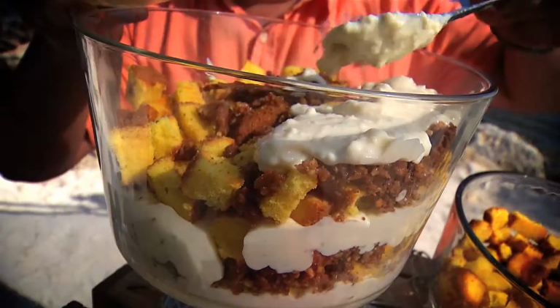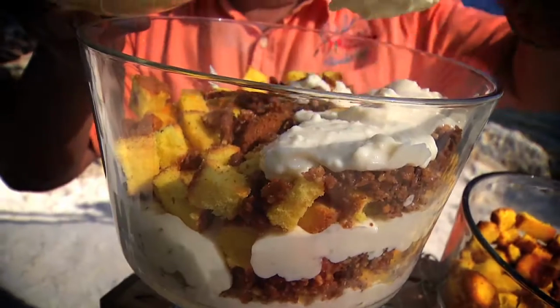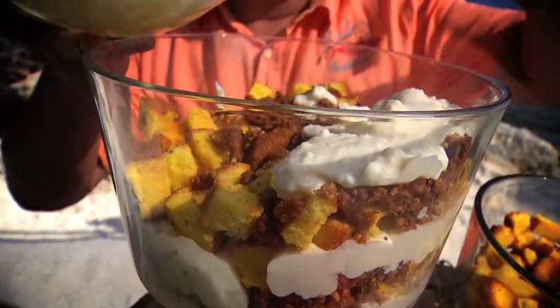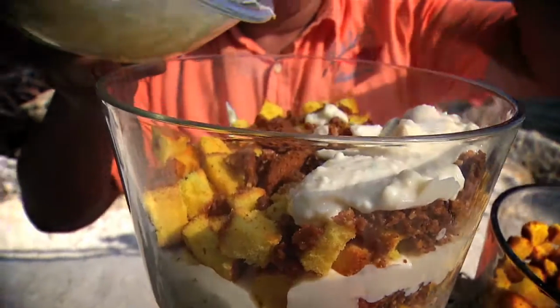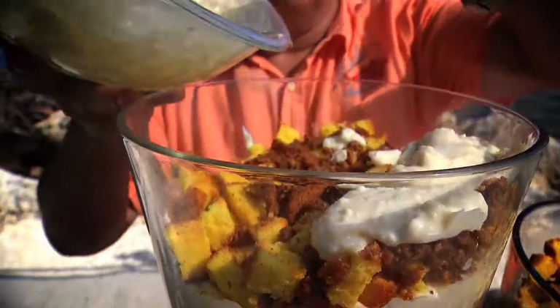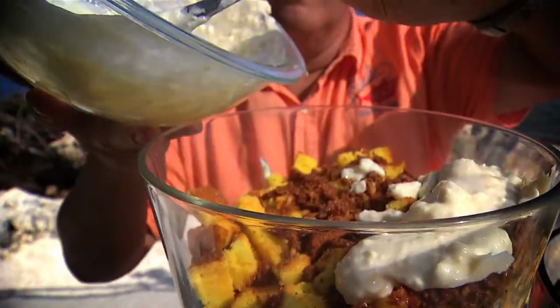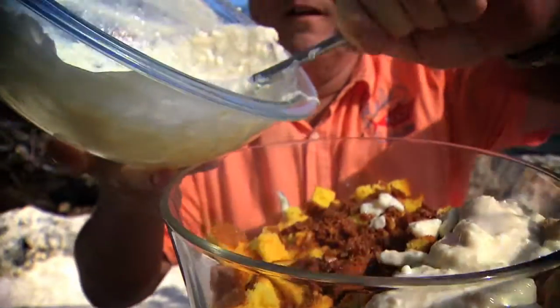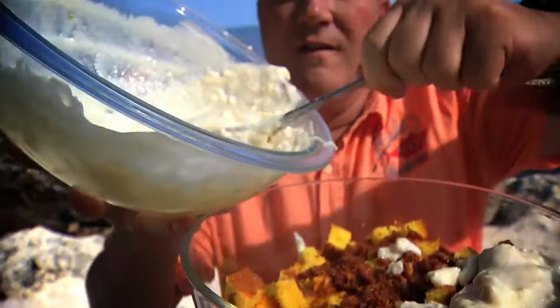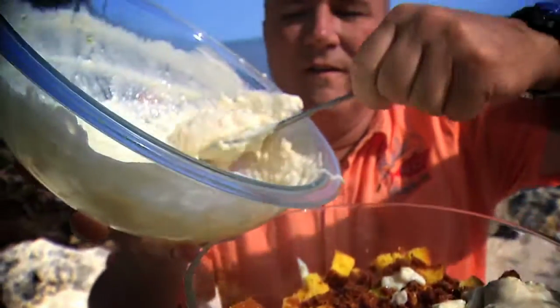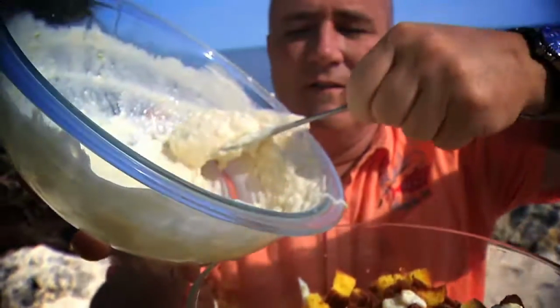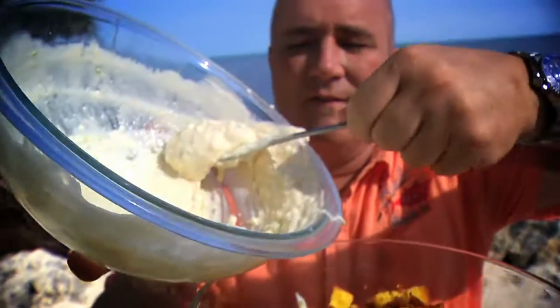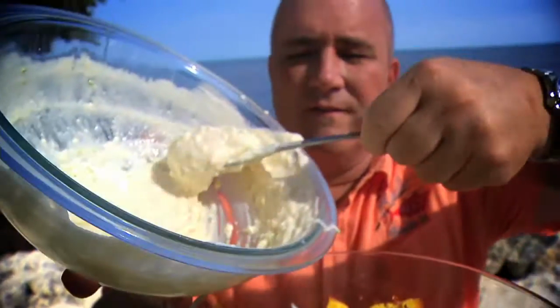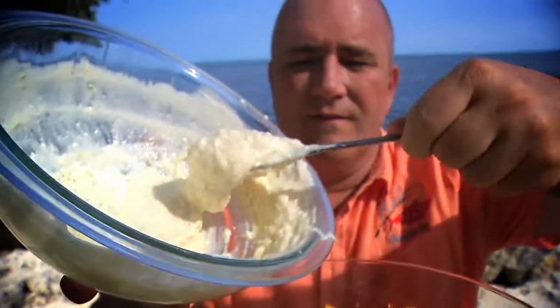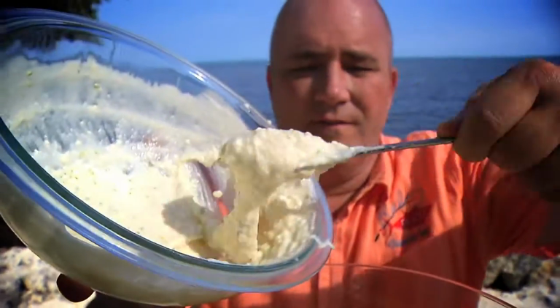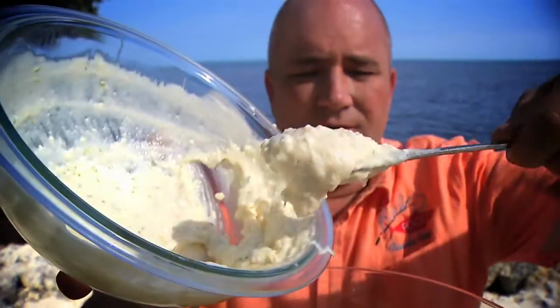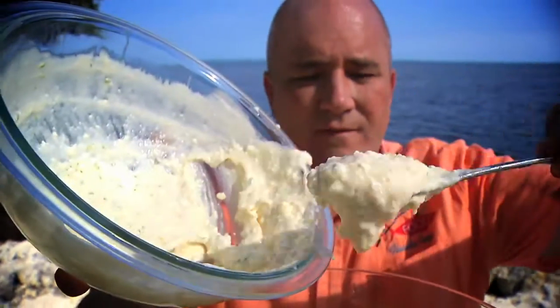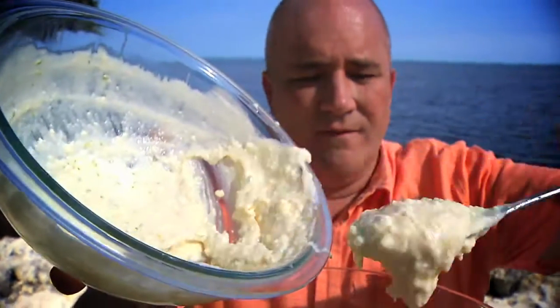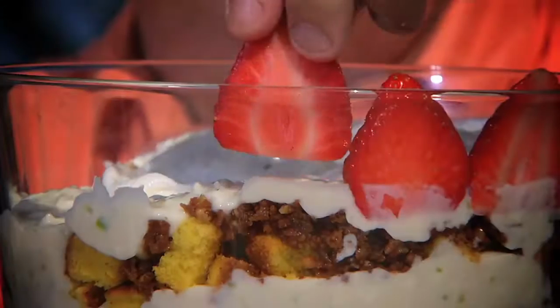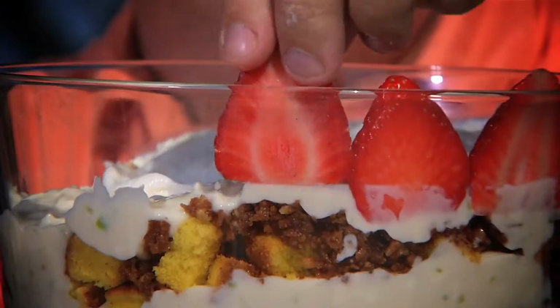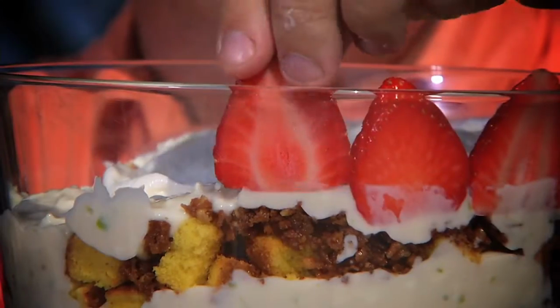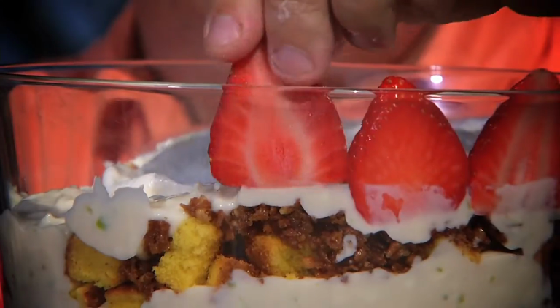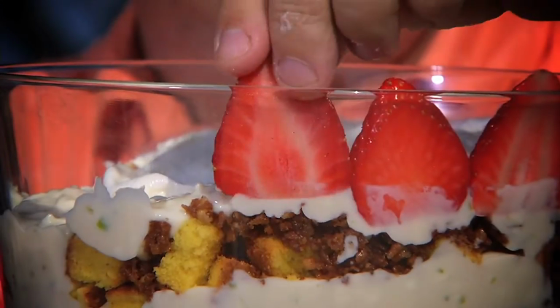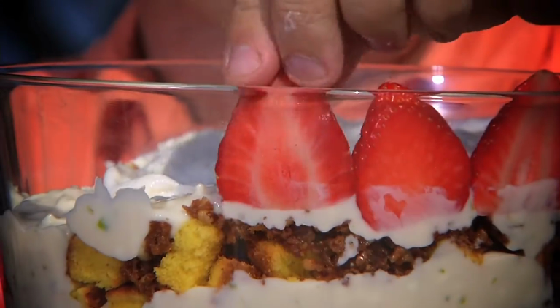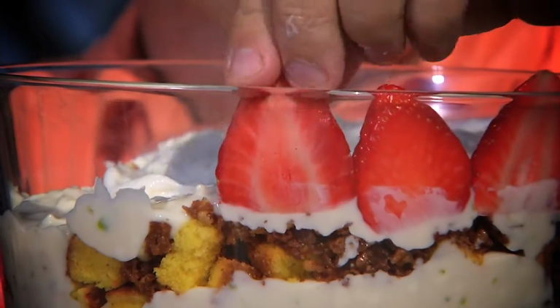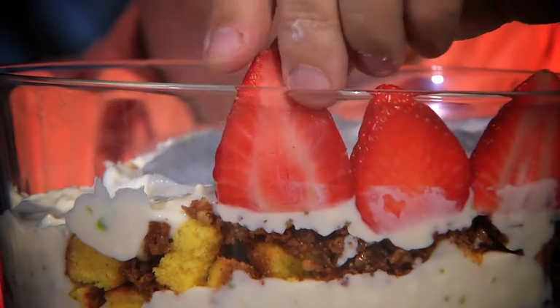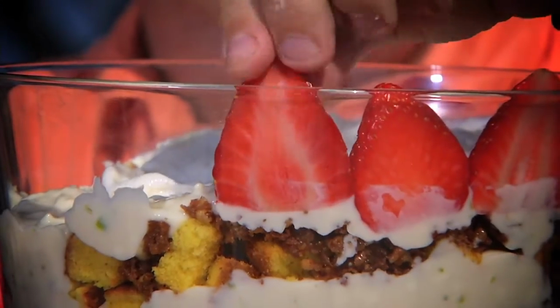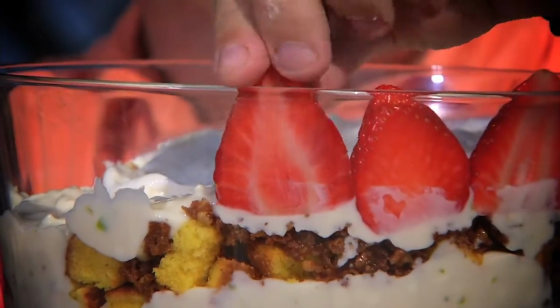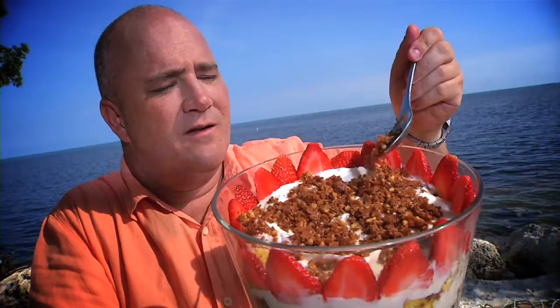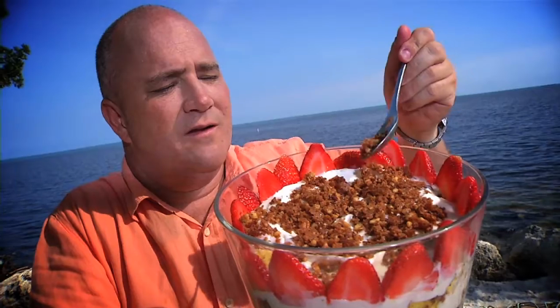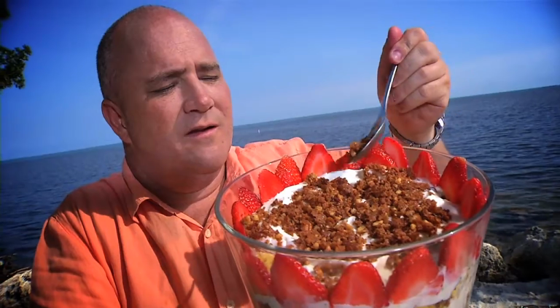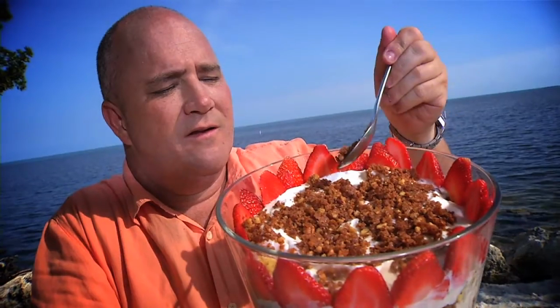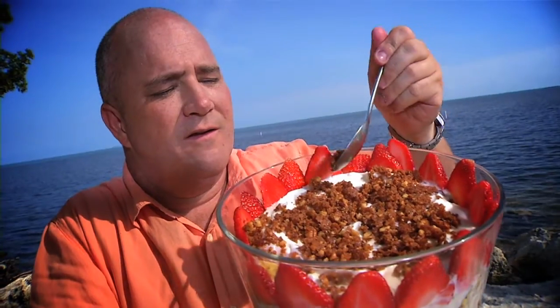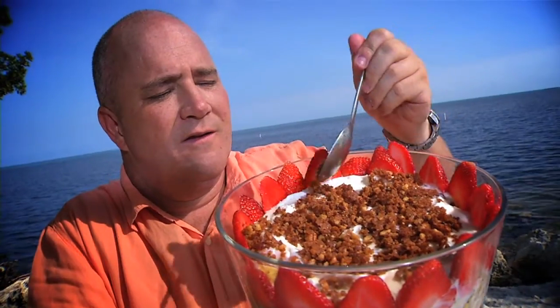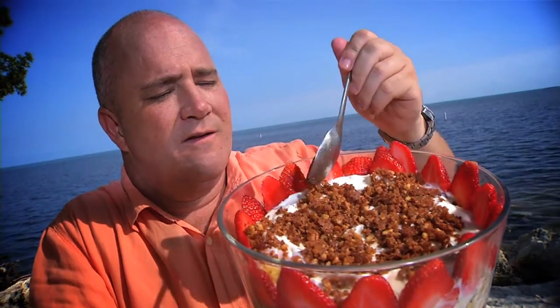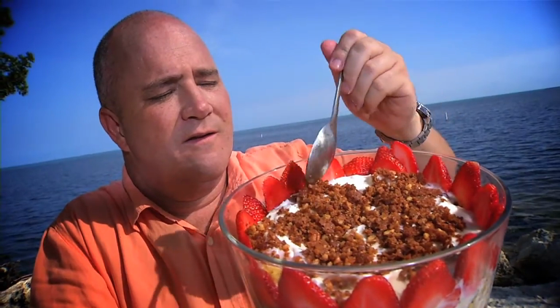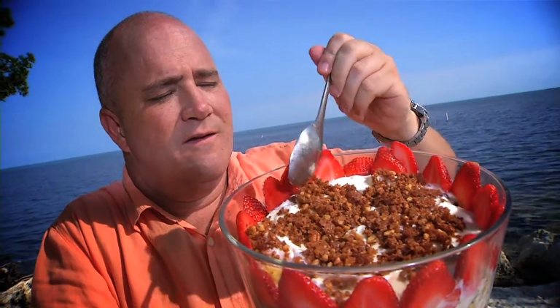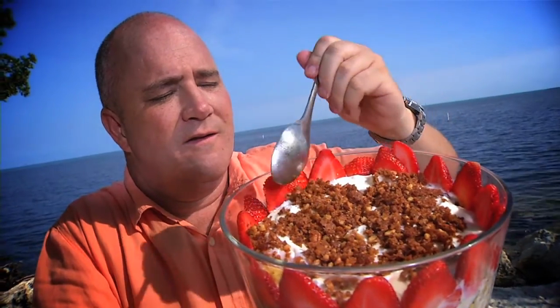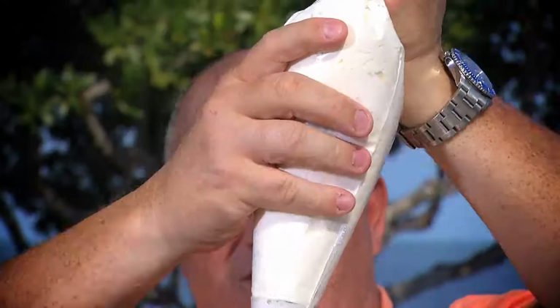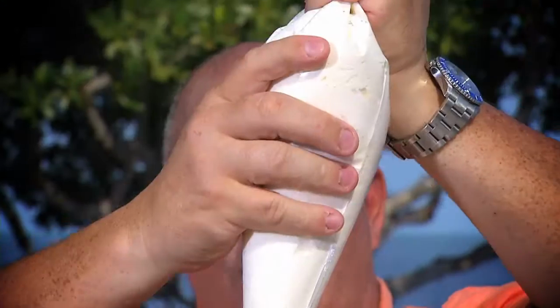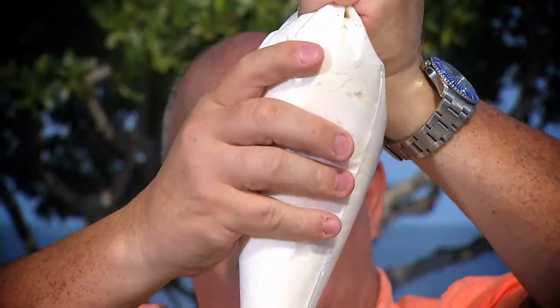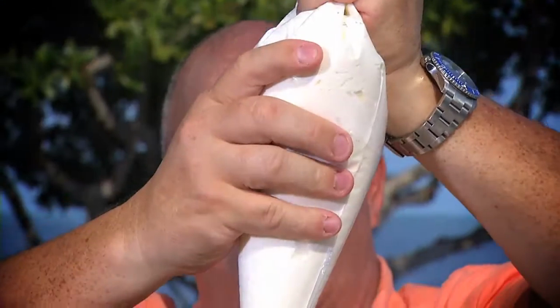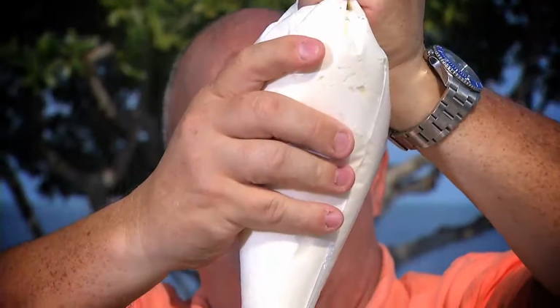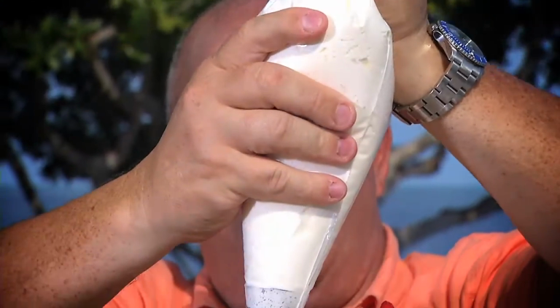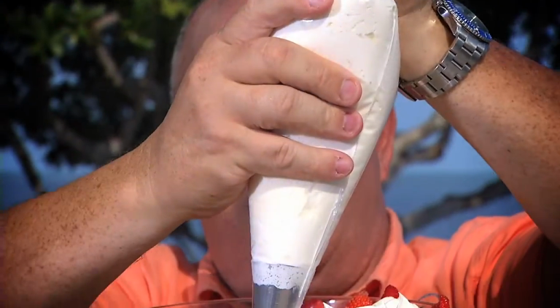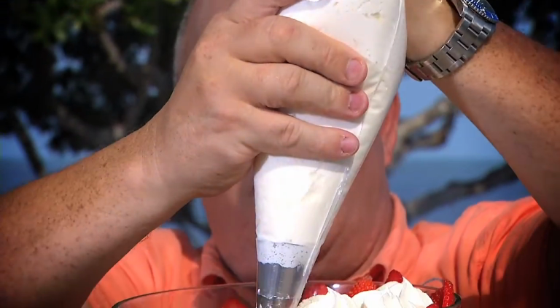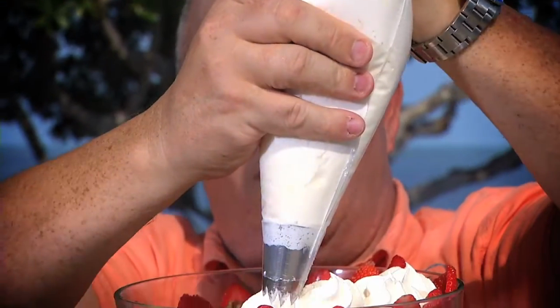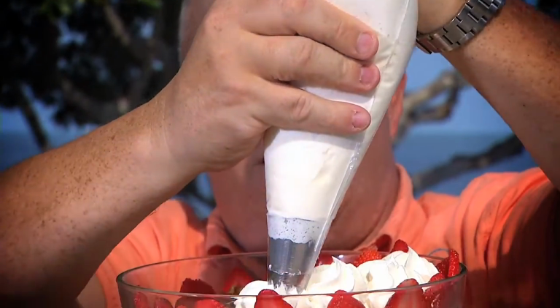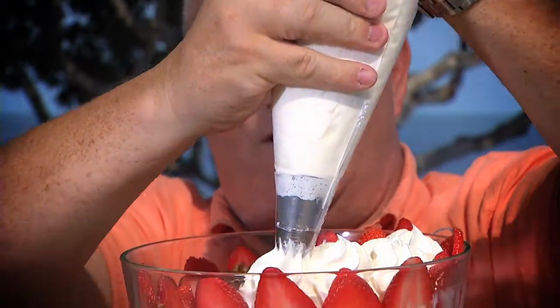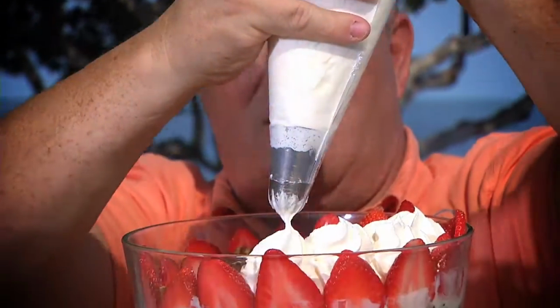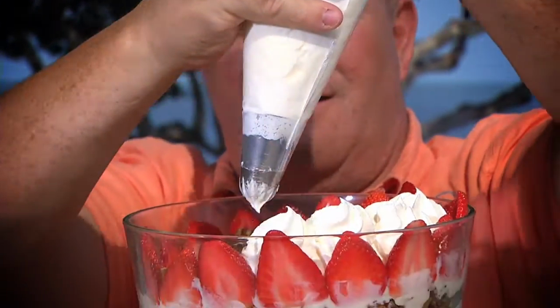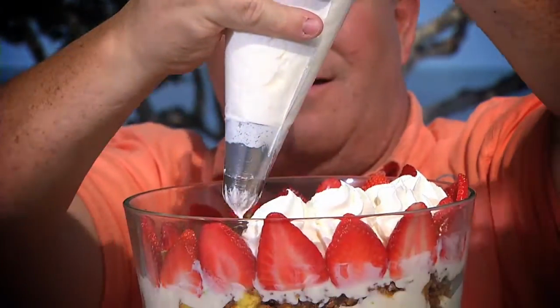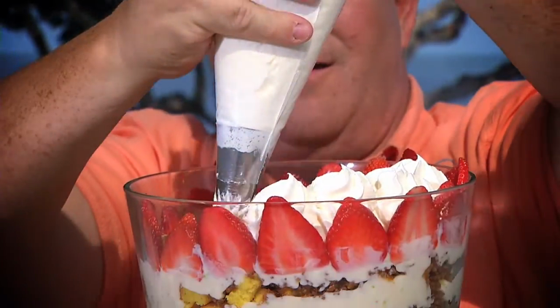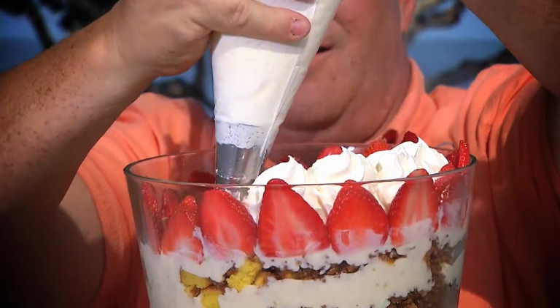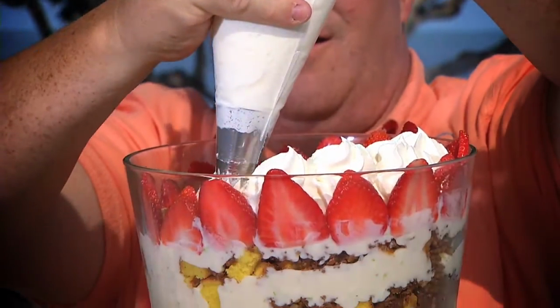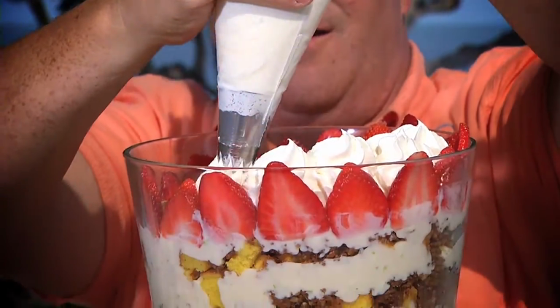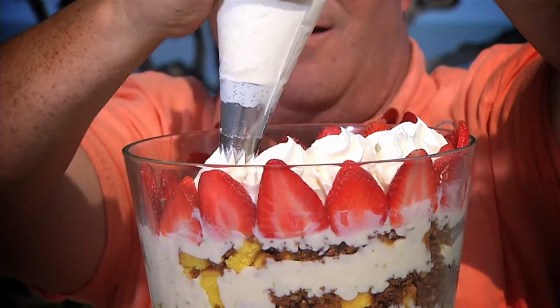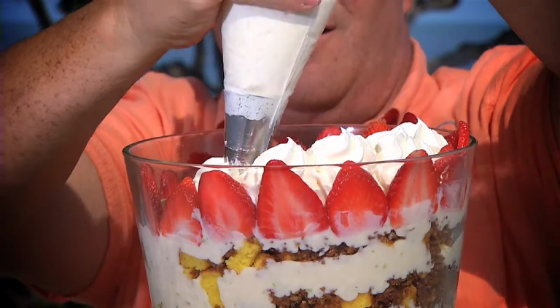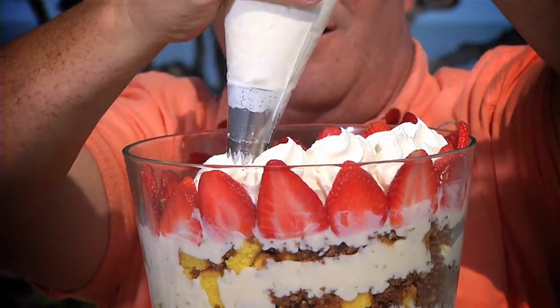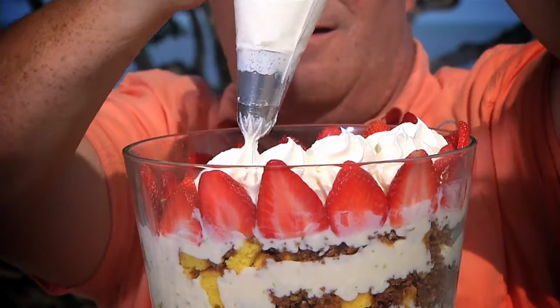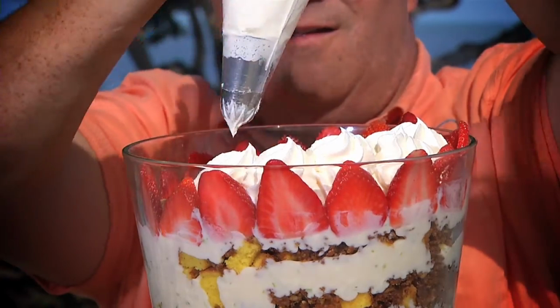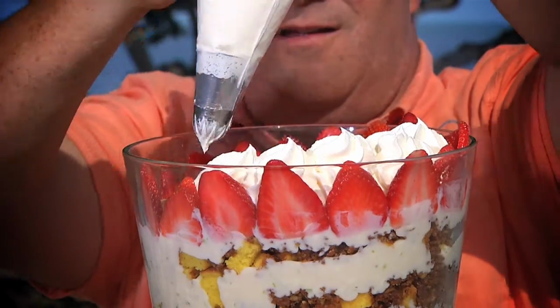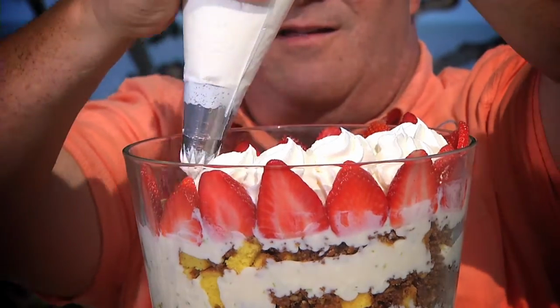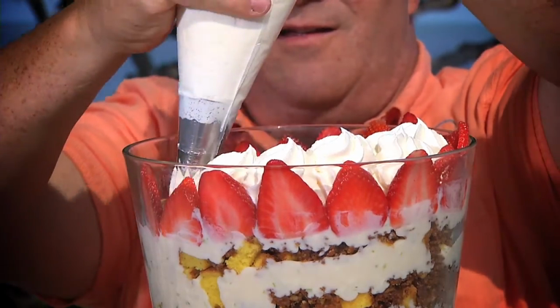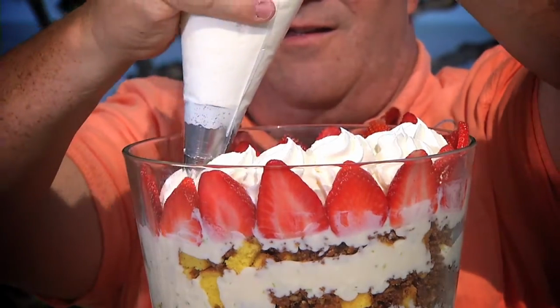Repeat the layering. Add fresh strawberries and more crunch. The topper: fresh whipped cream.